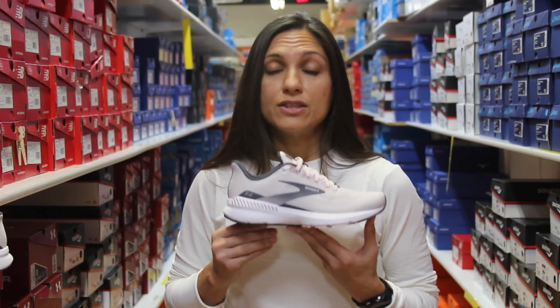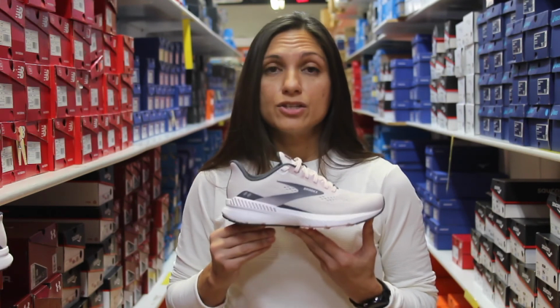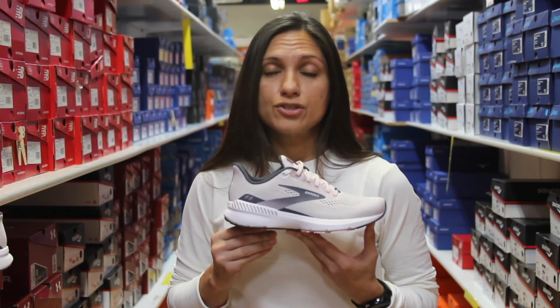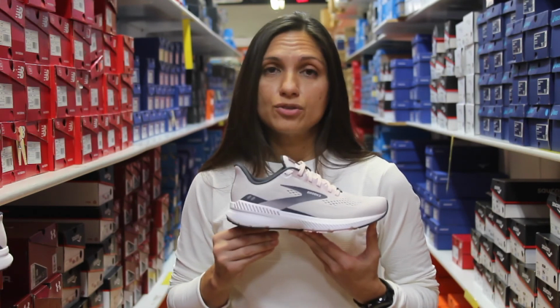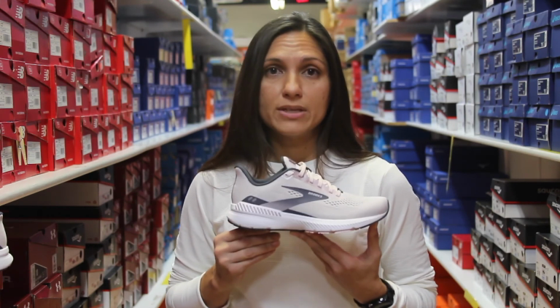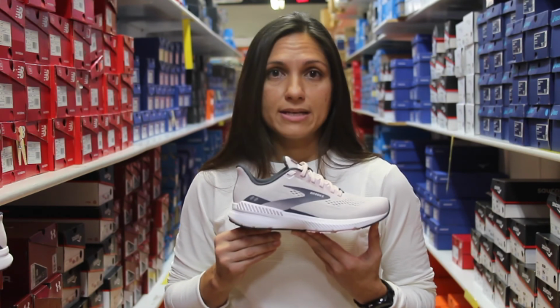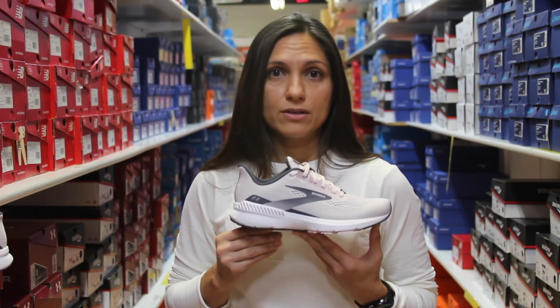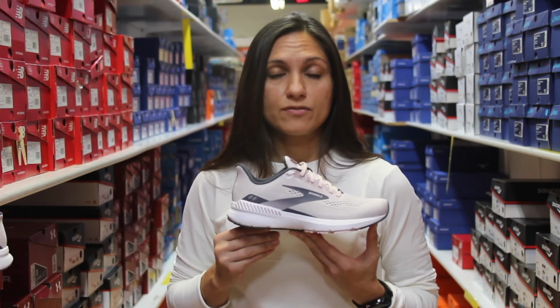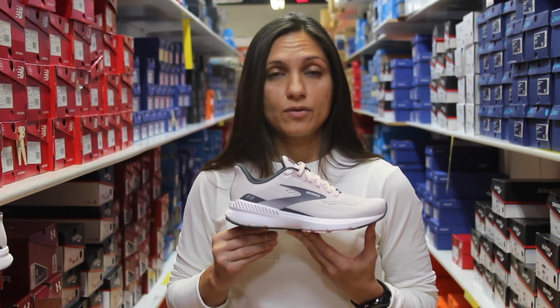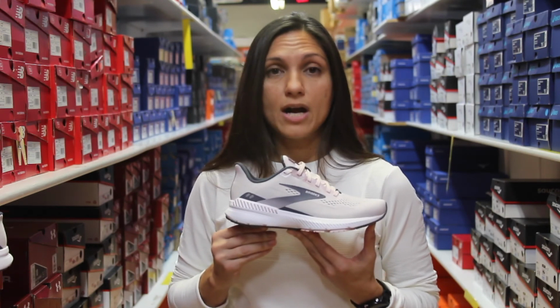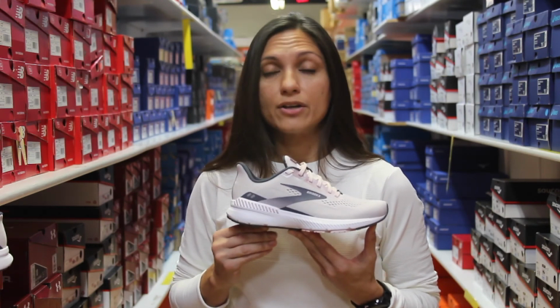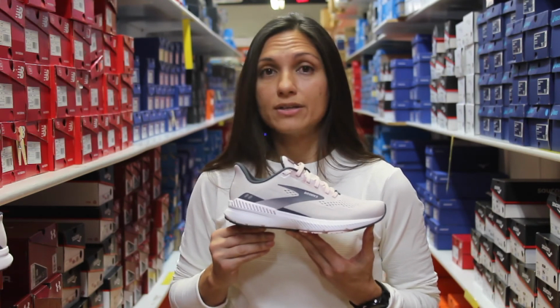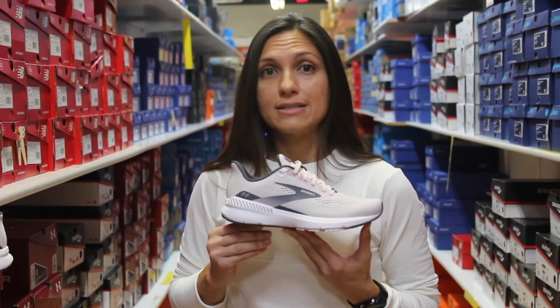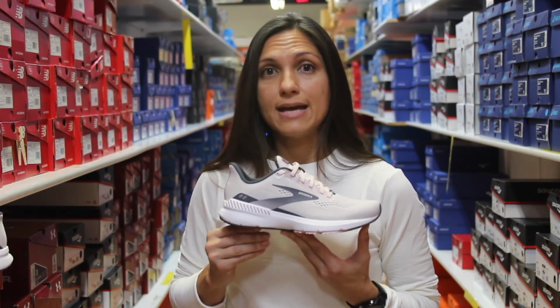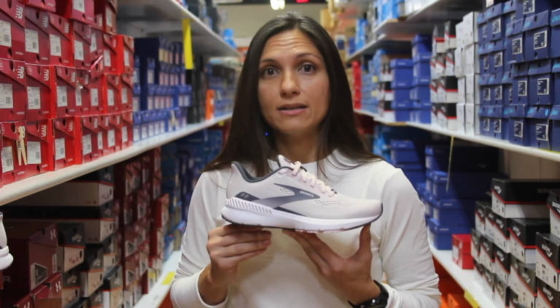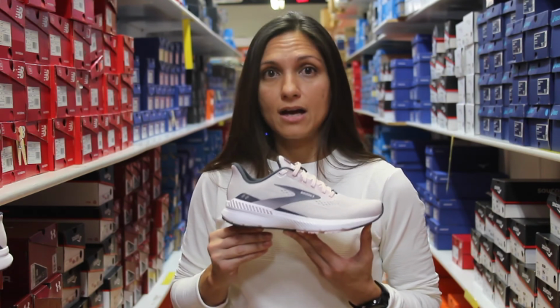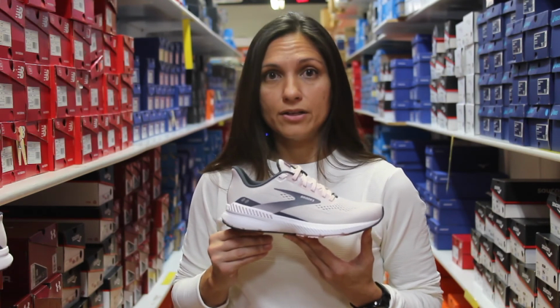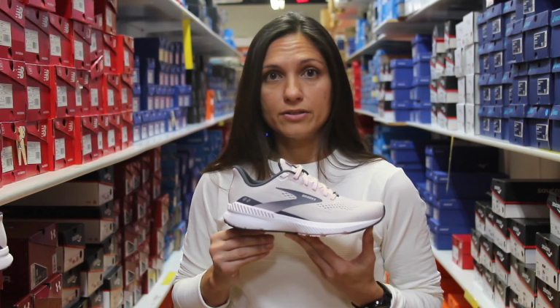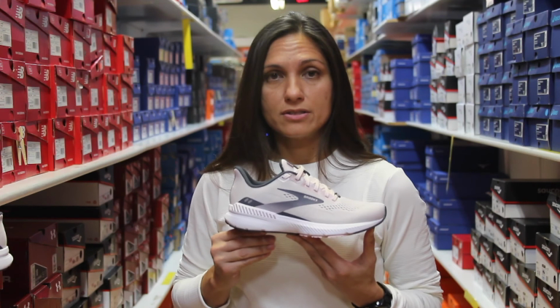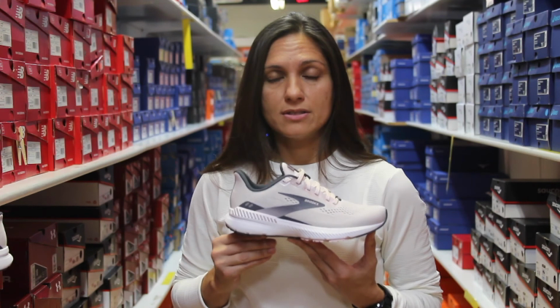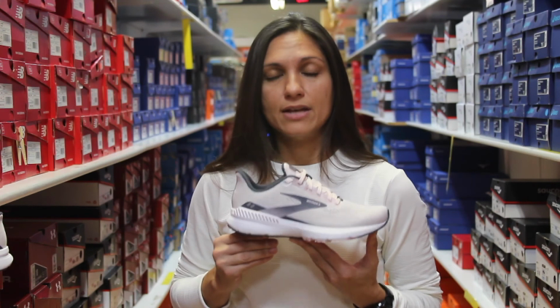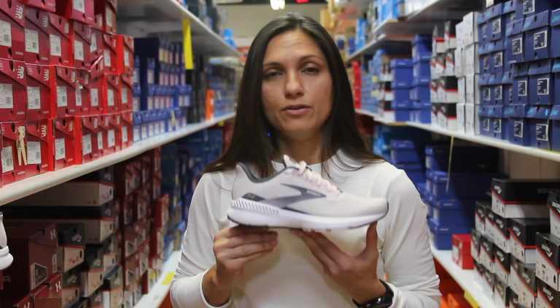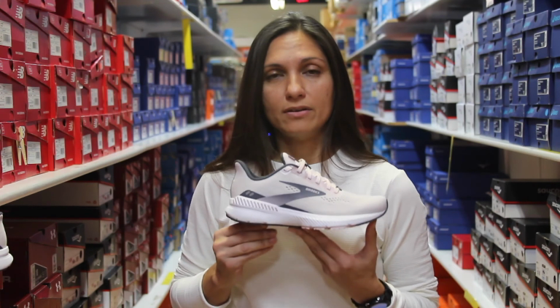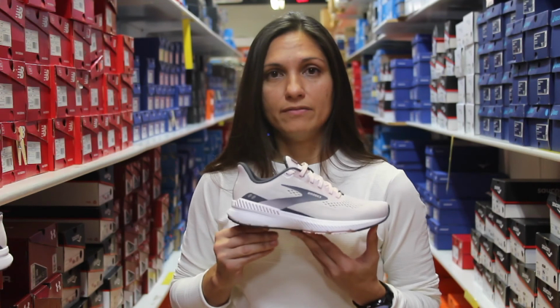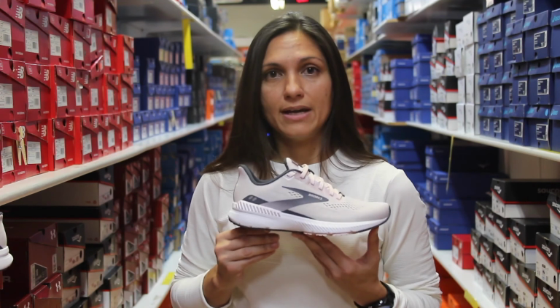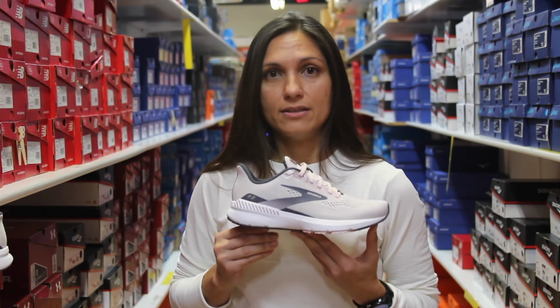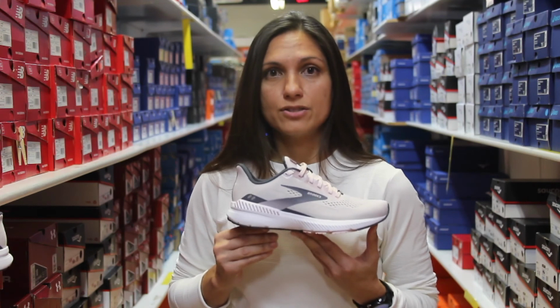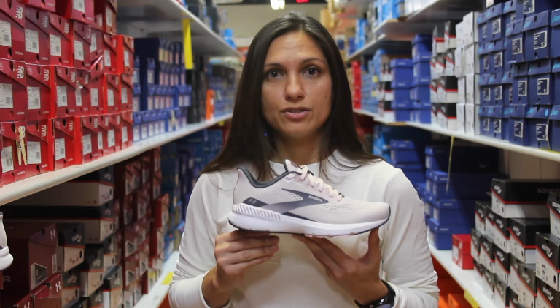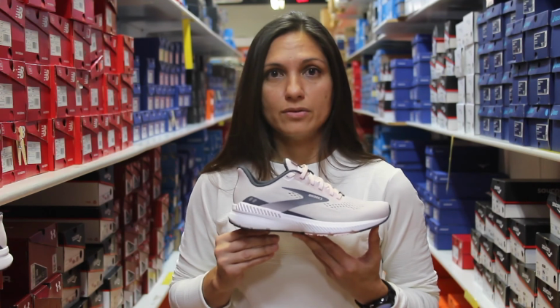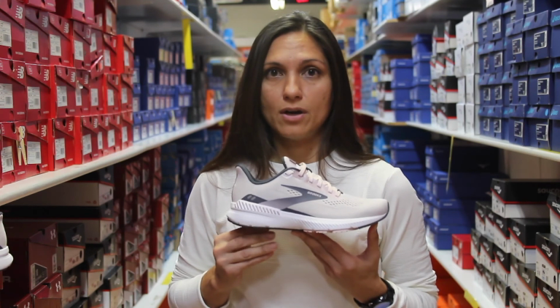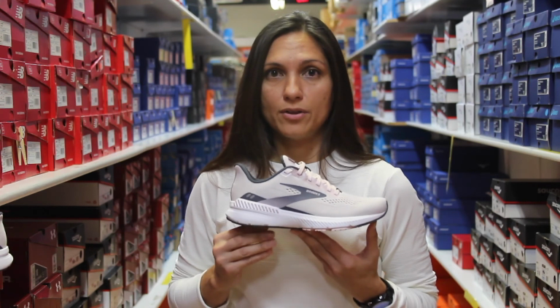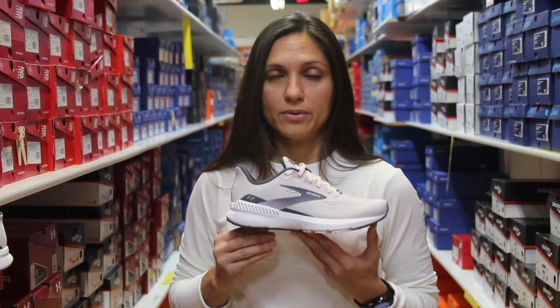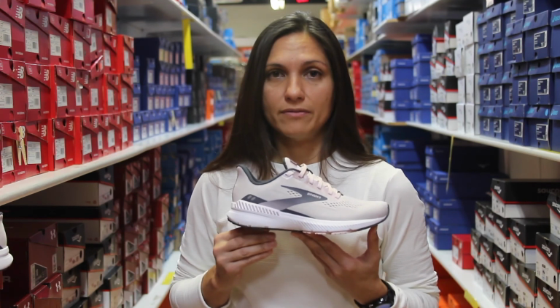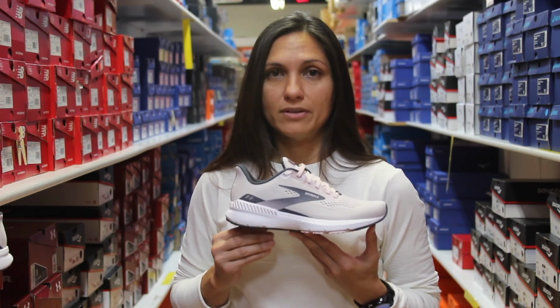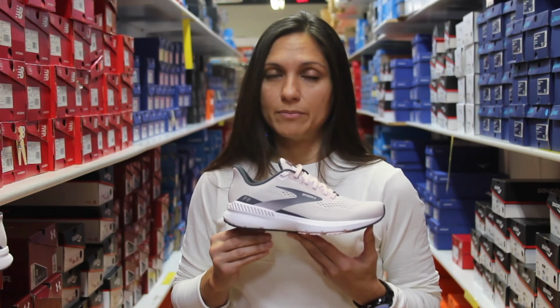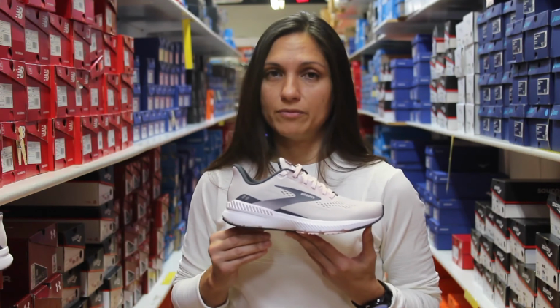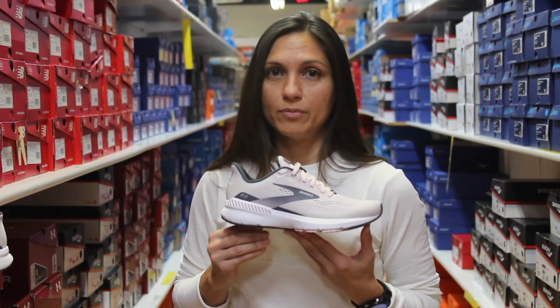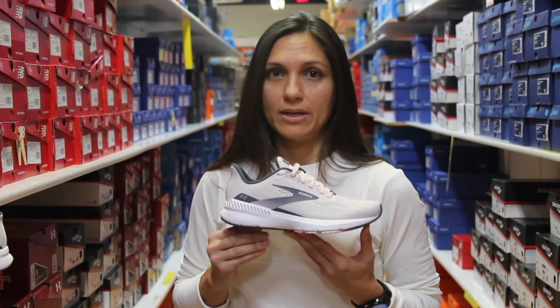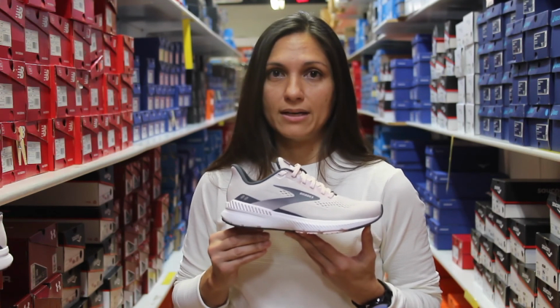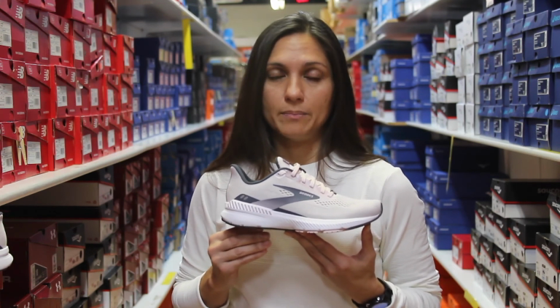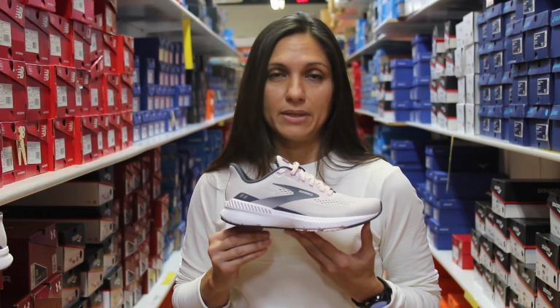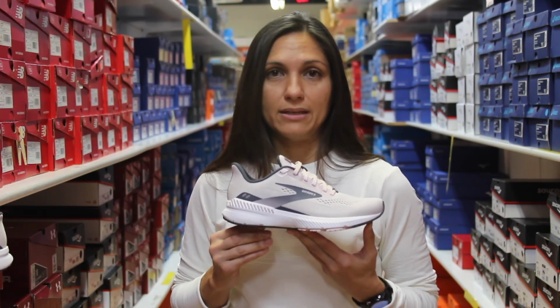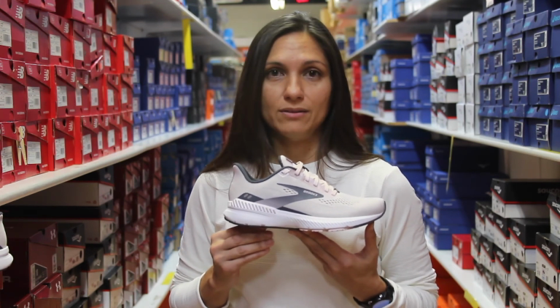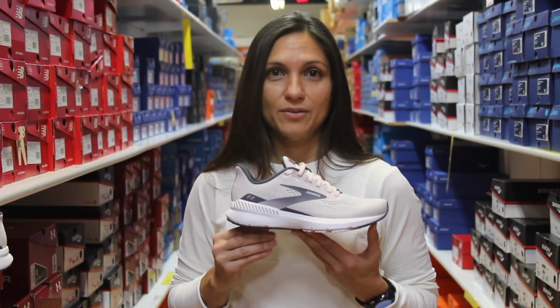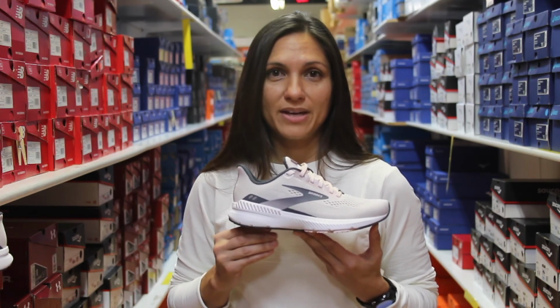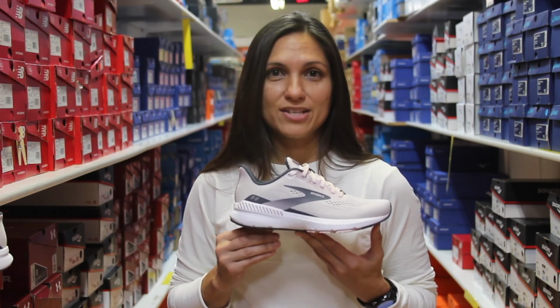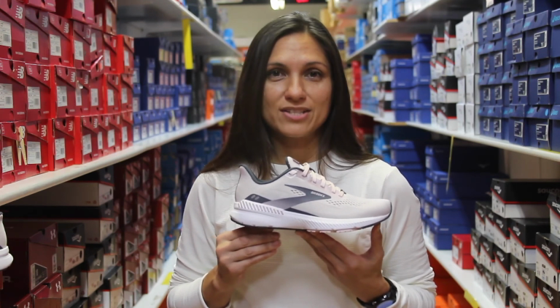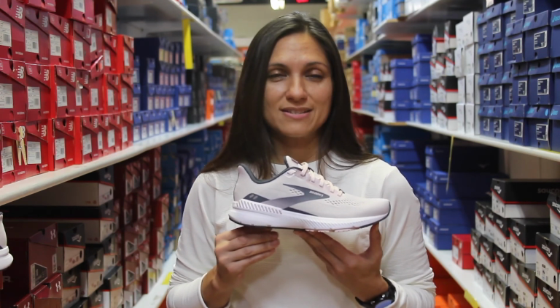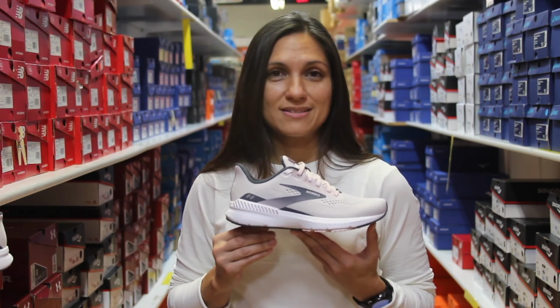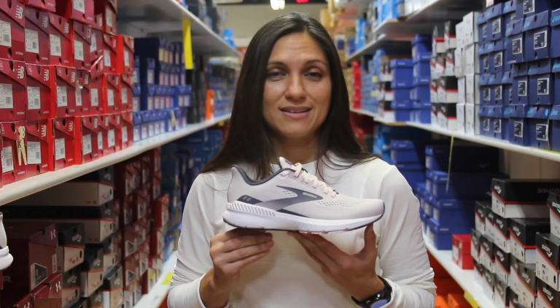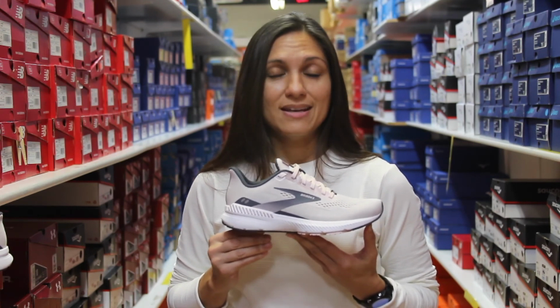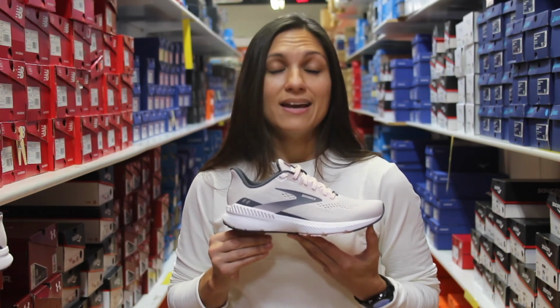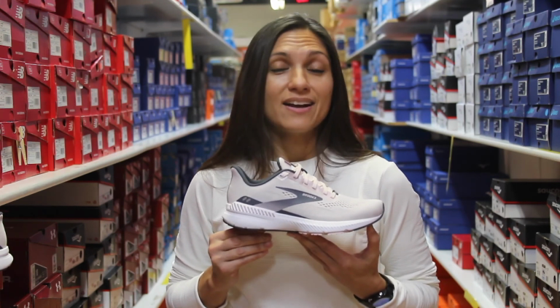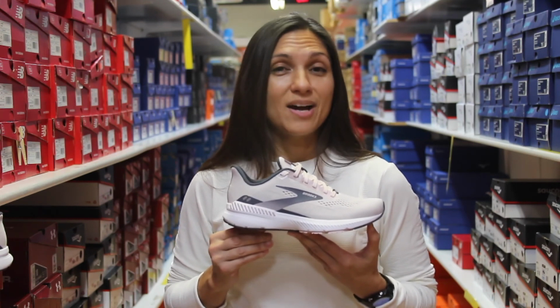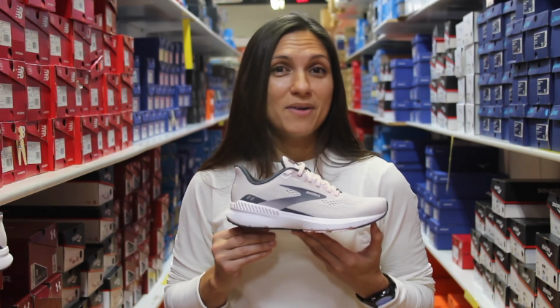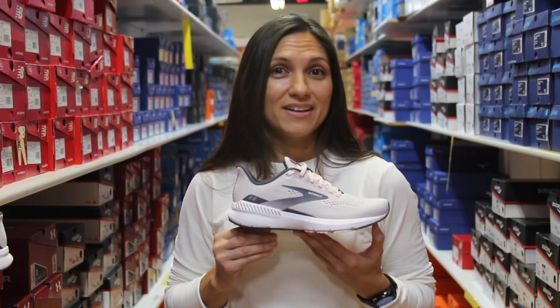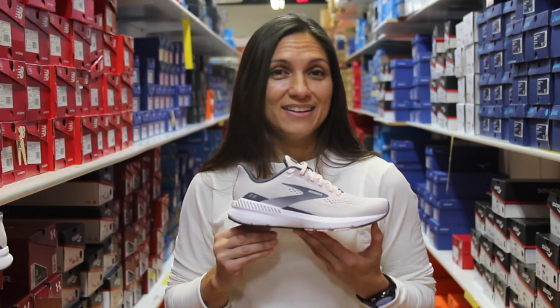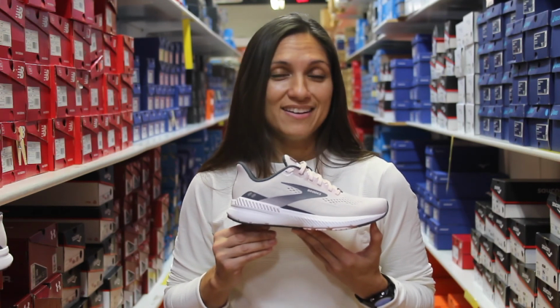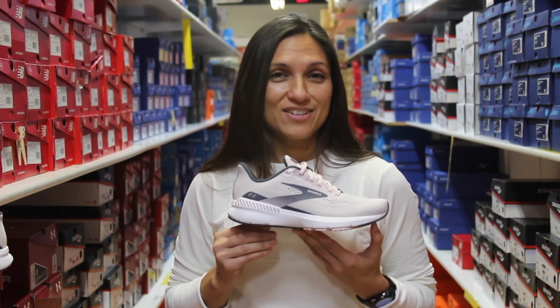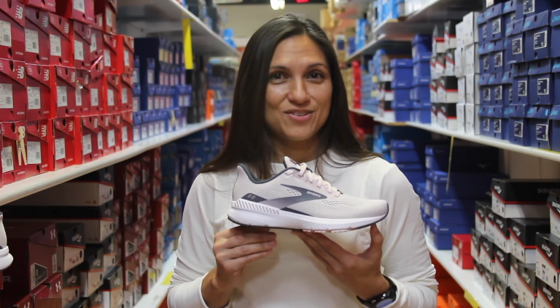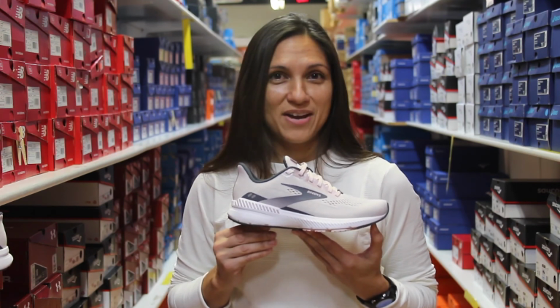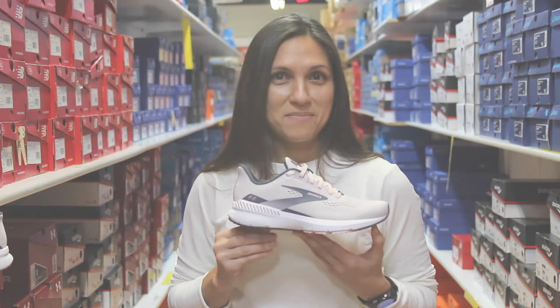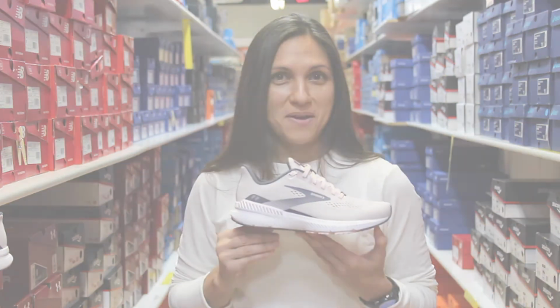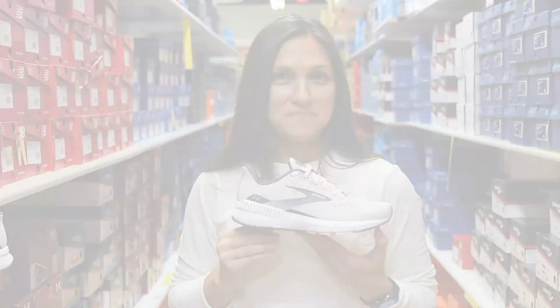This shoe retails for $110 and you can find it at all three of our NAPA for Running Company locations. Come on in and try them on.